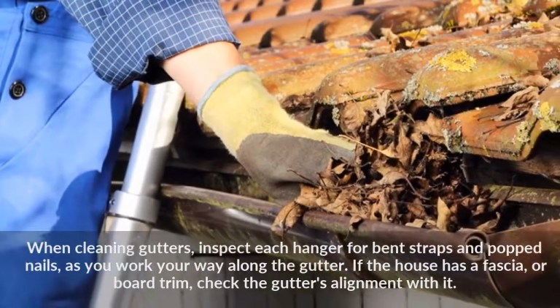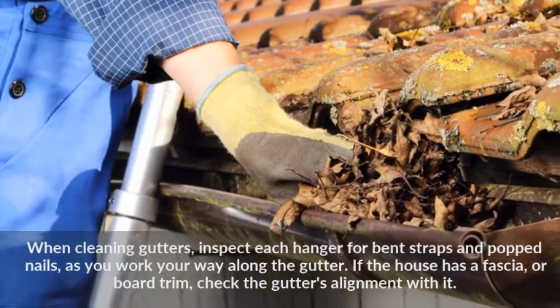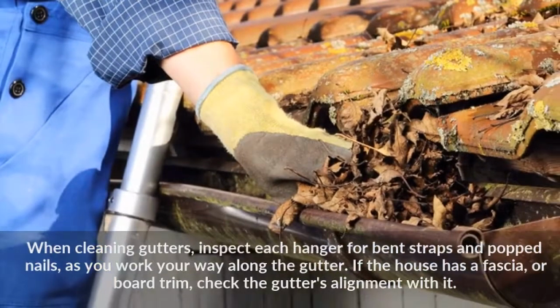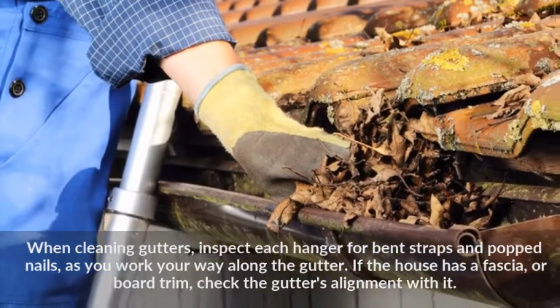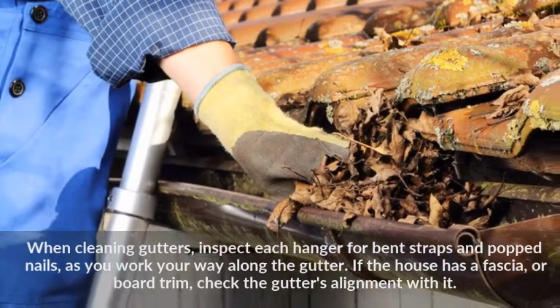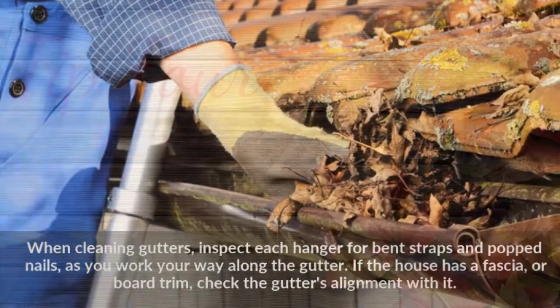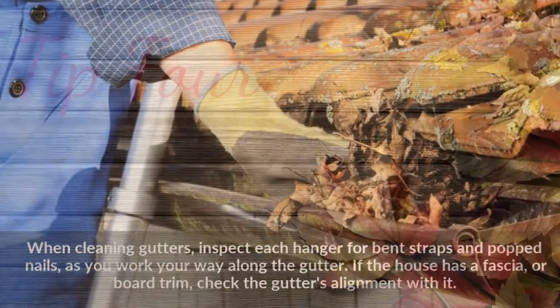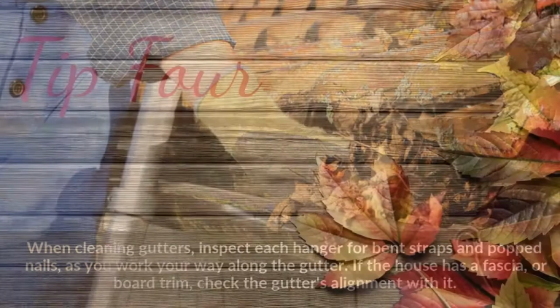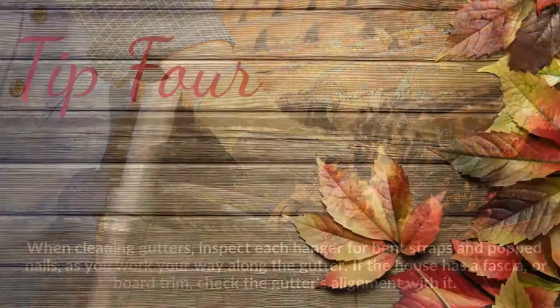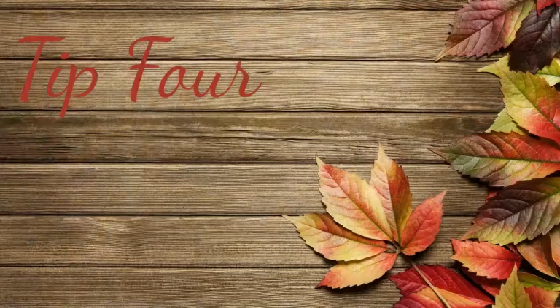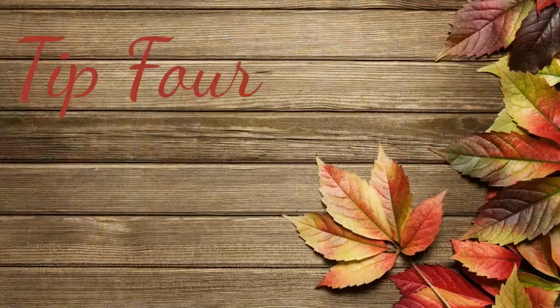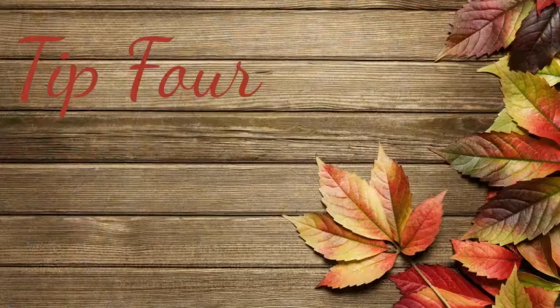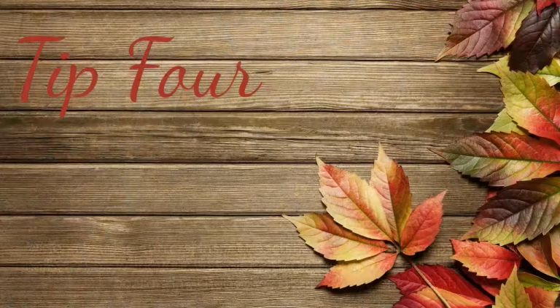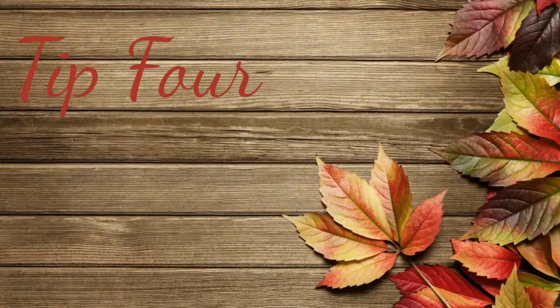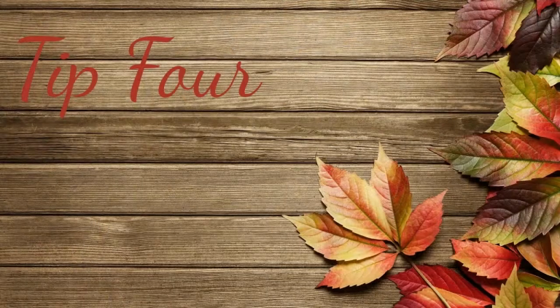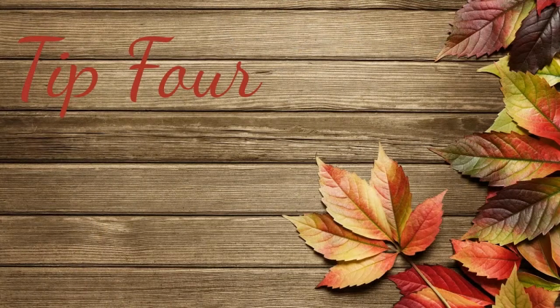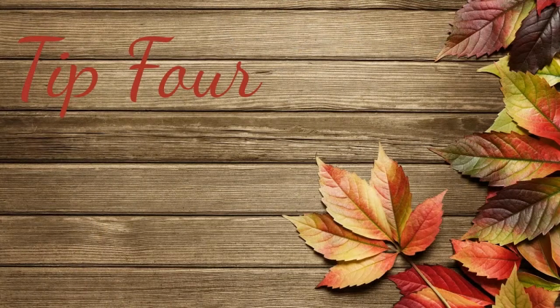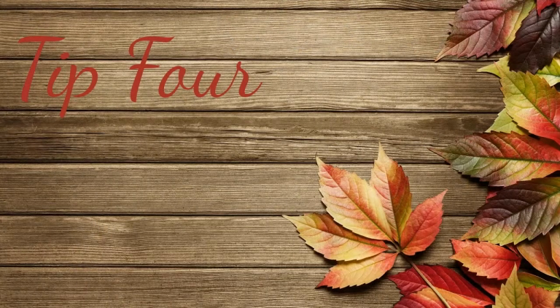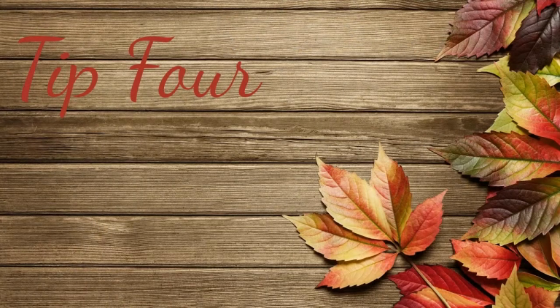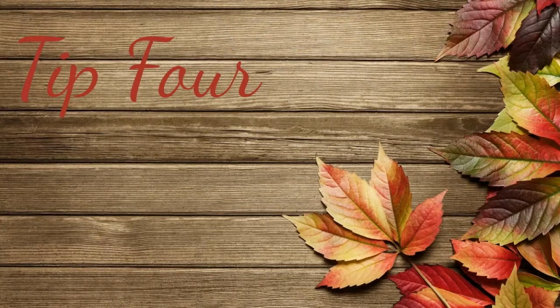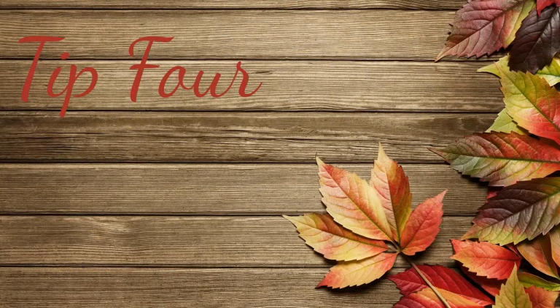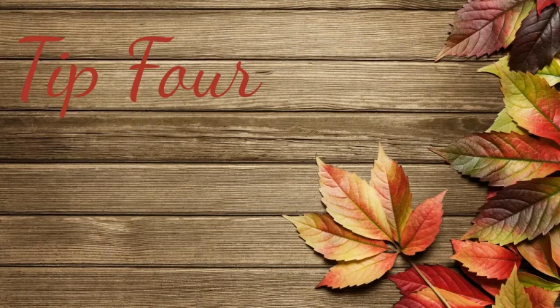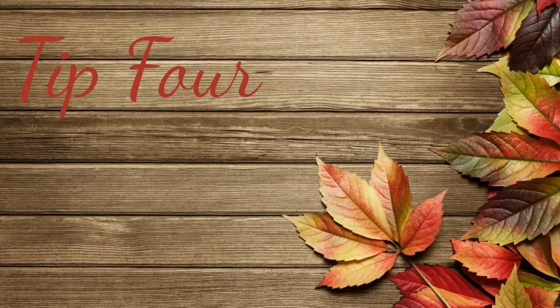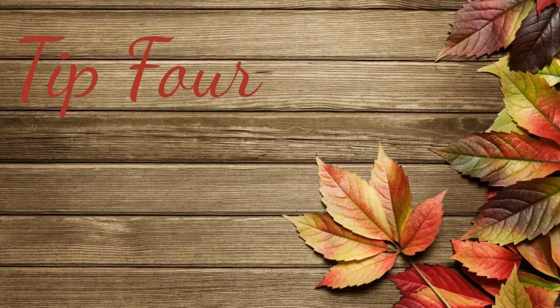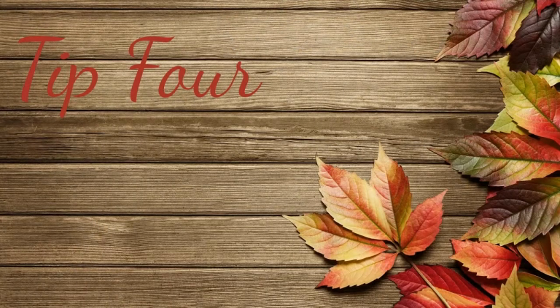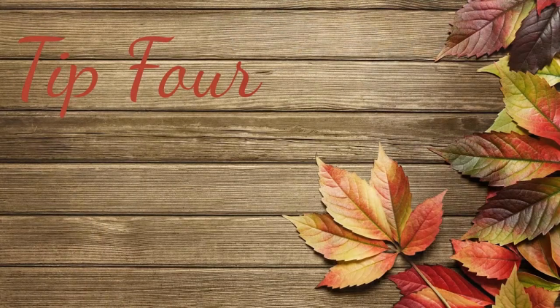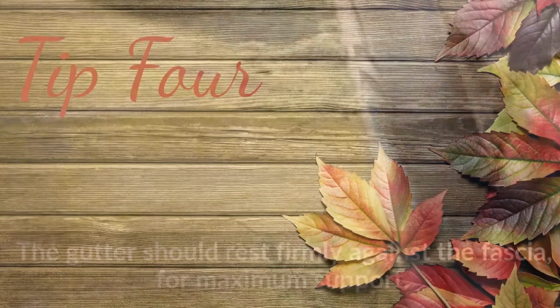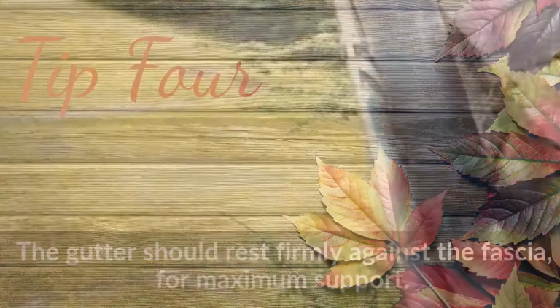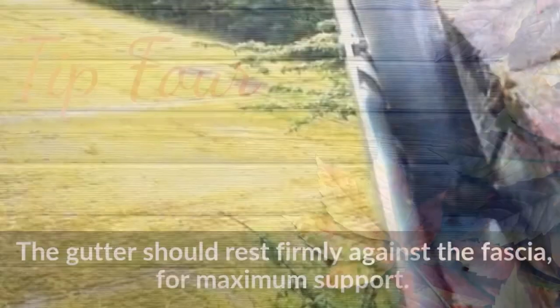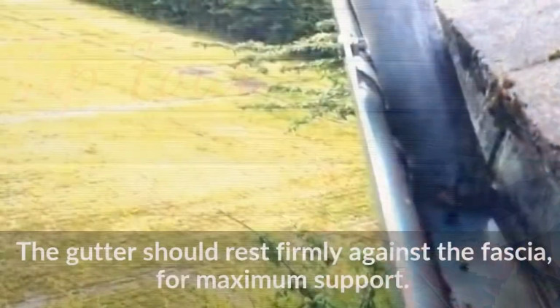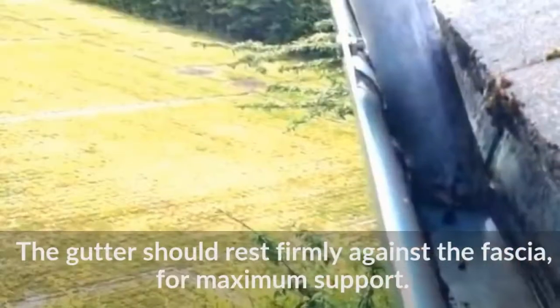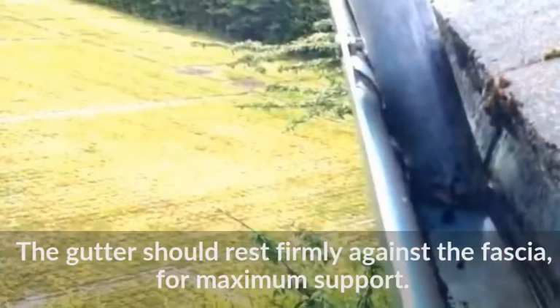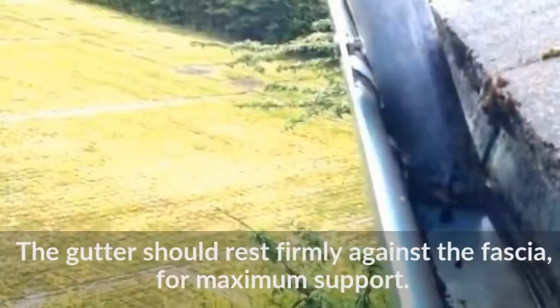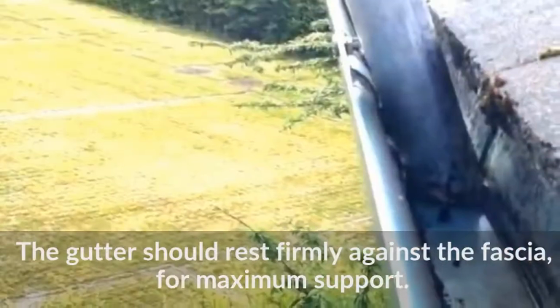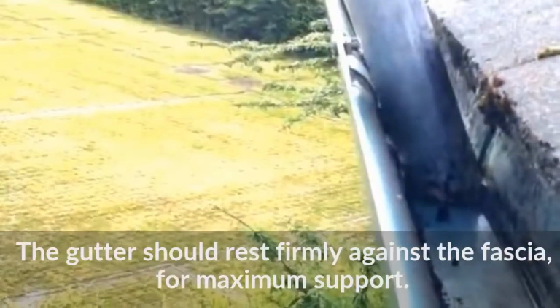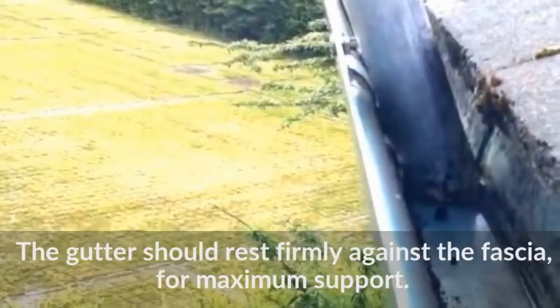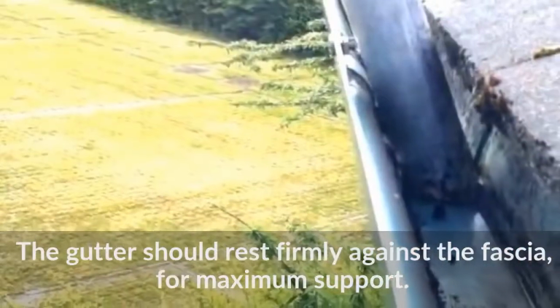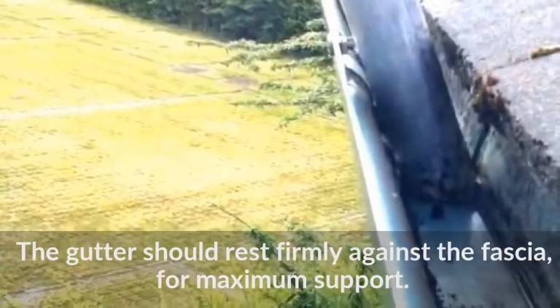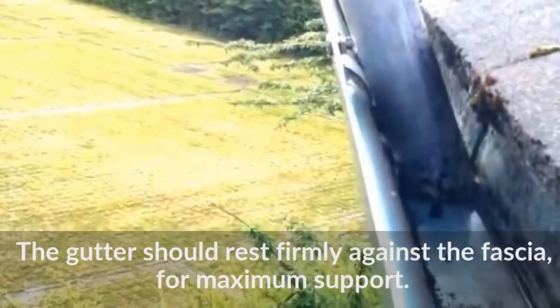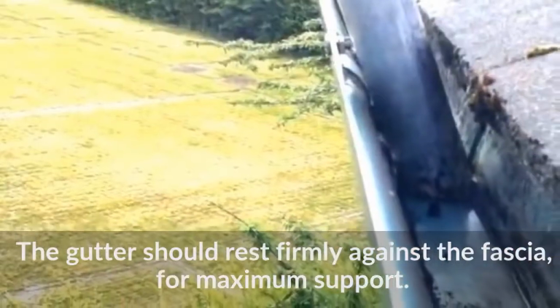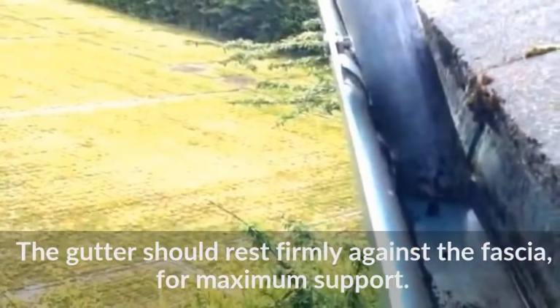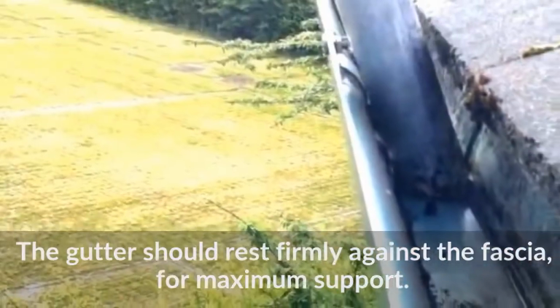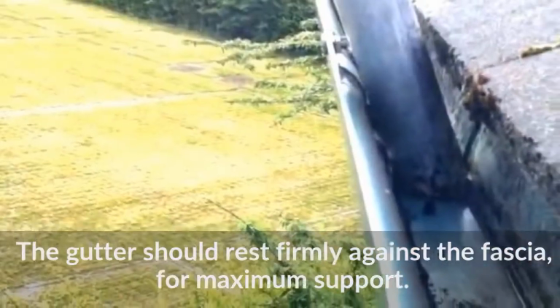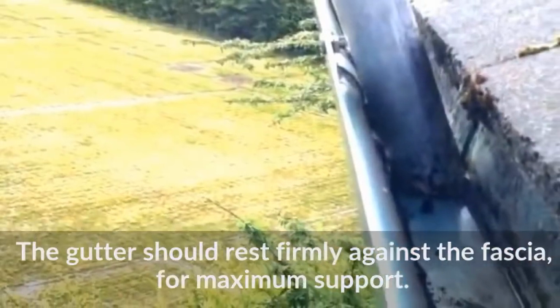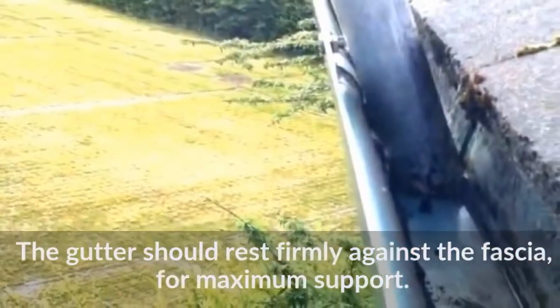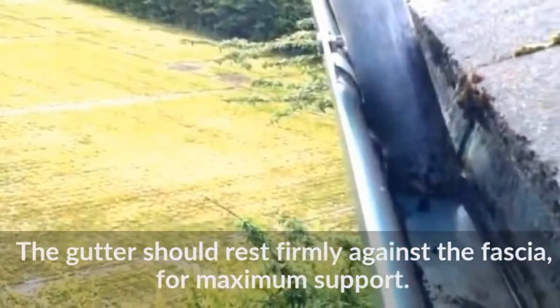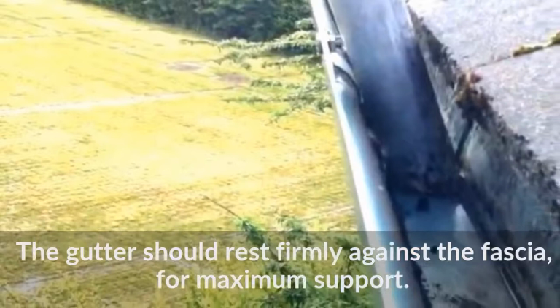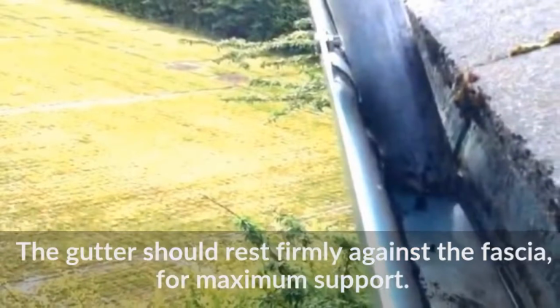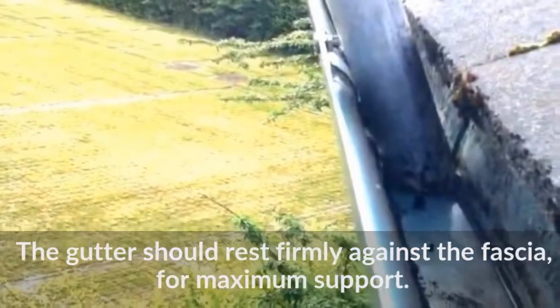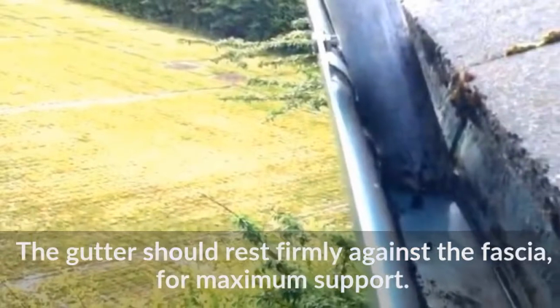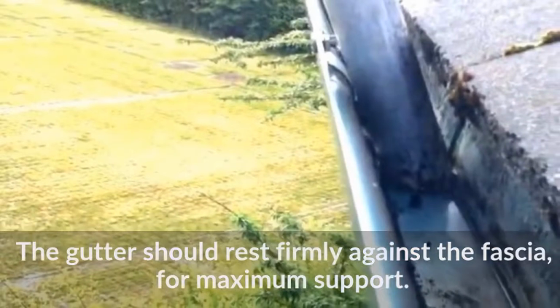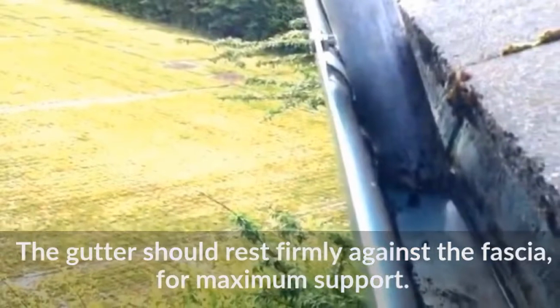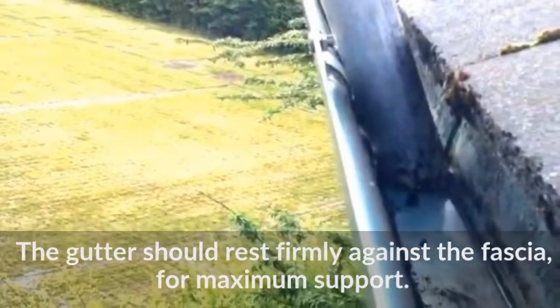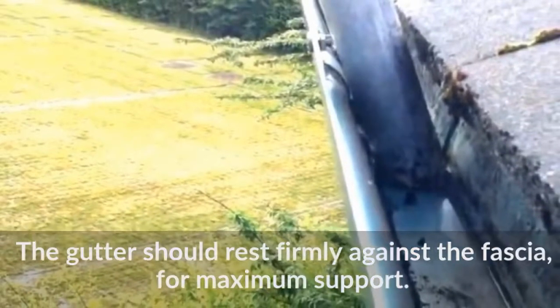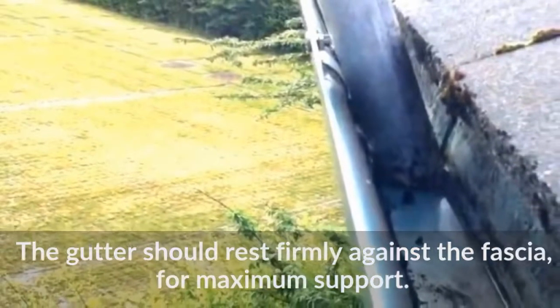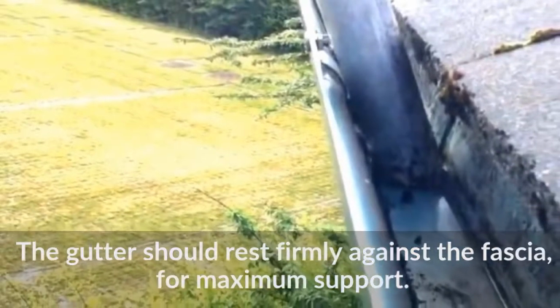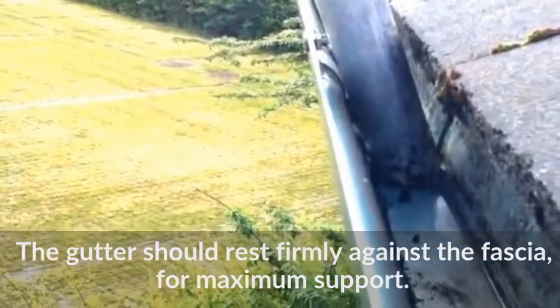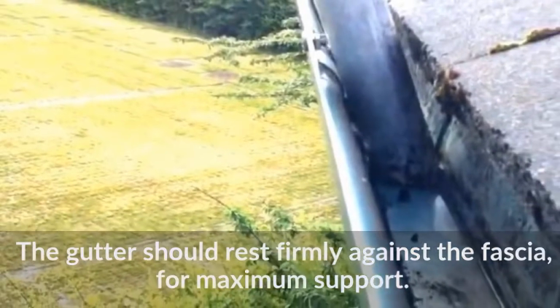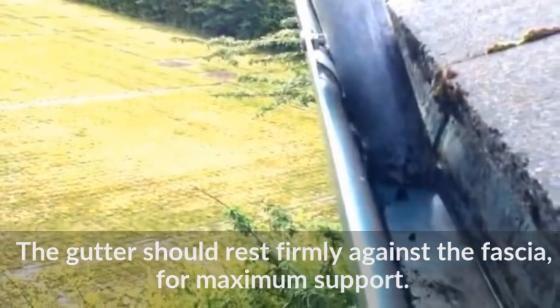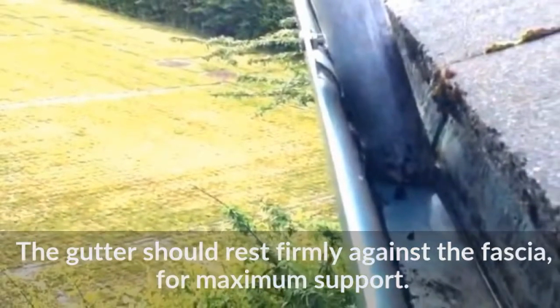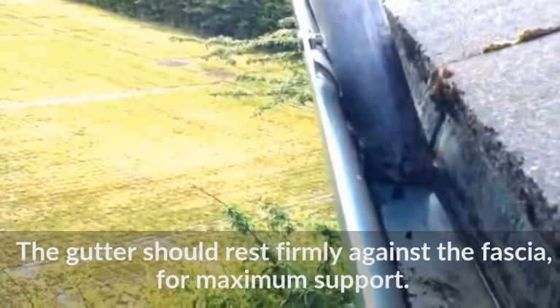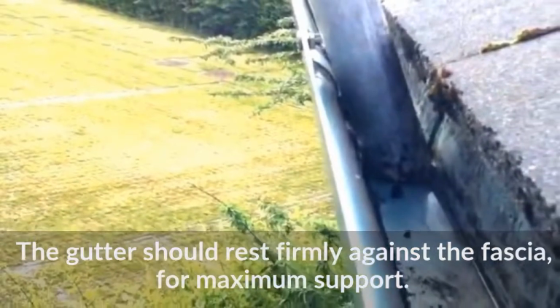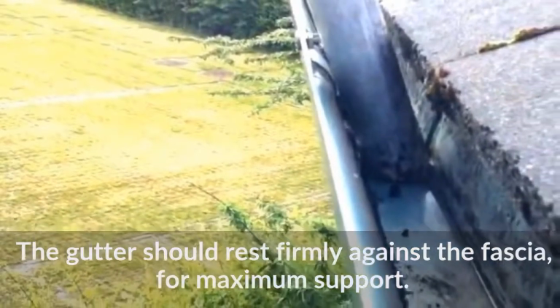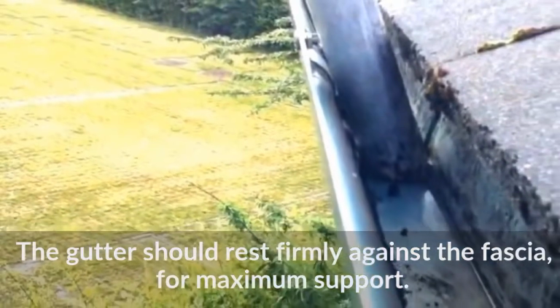Tip 4: The gutter should rest firmly against the fascia for maximum support.